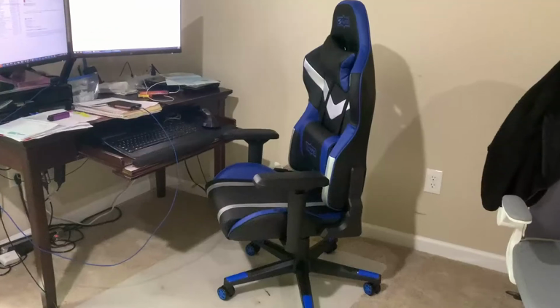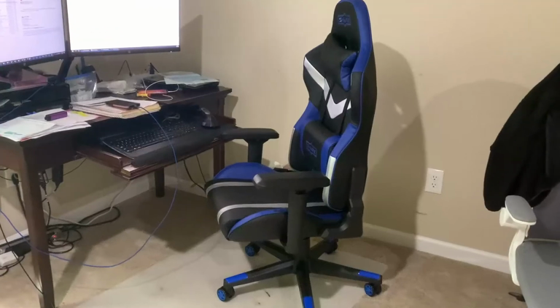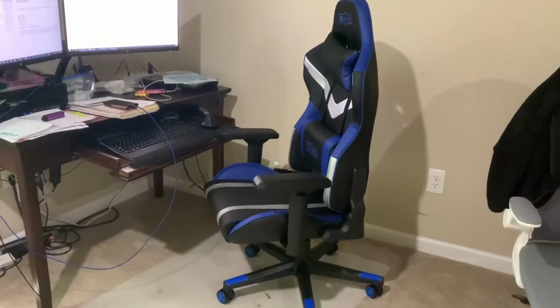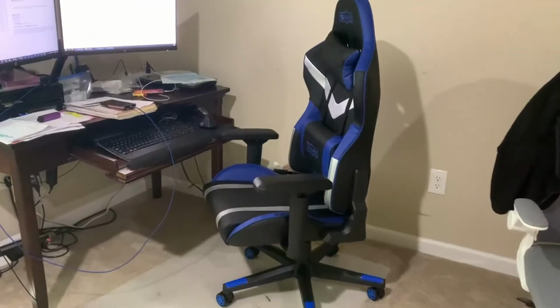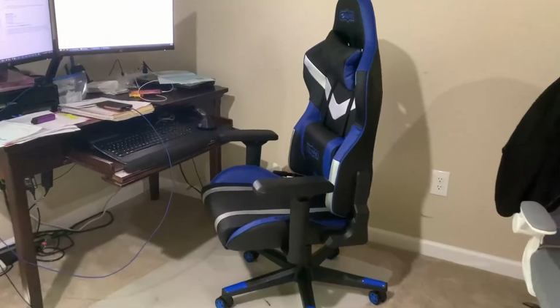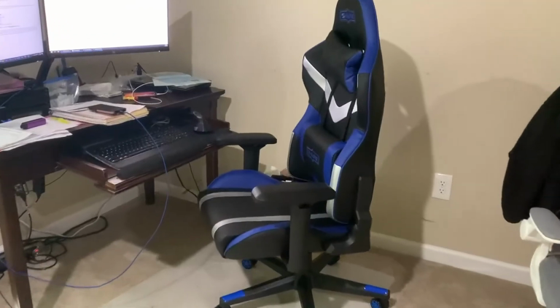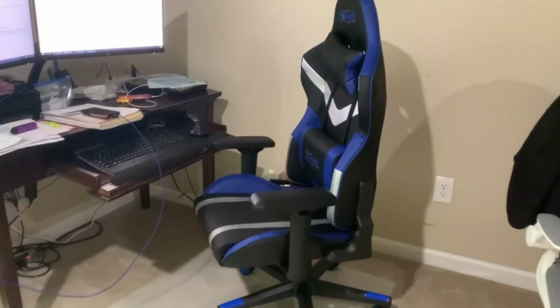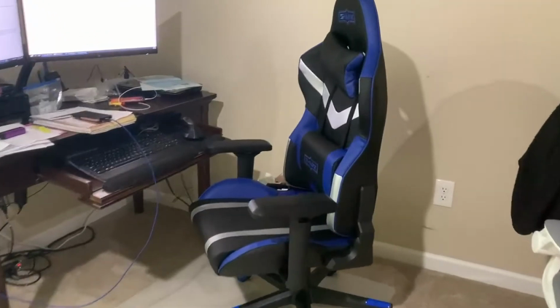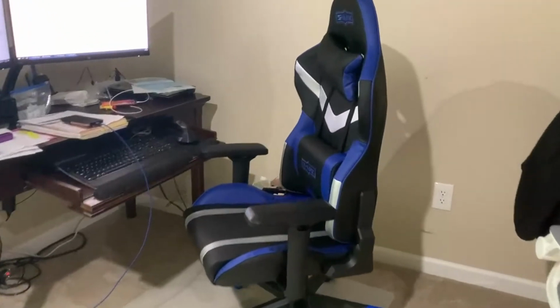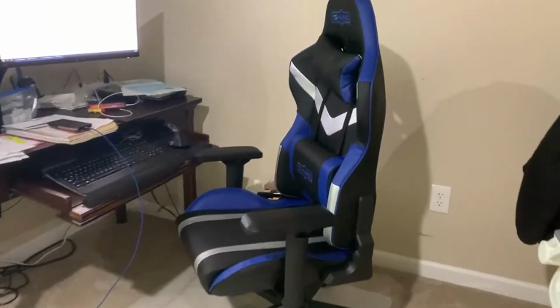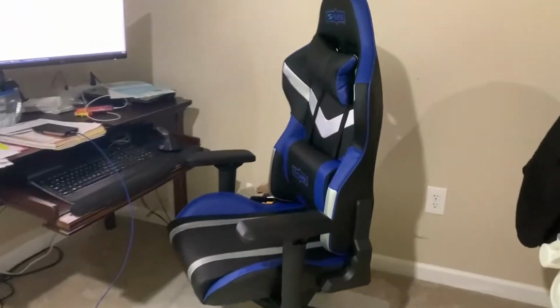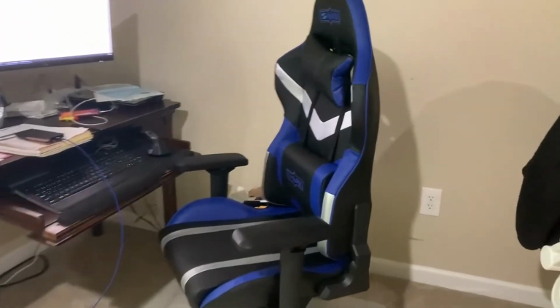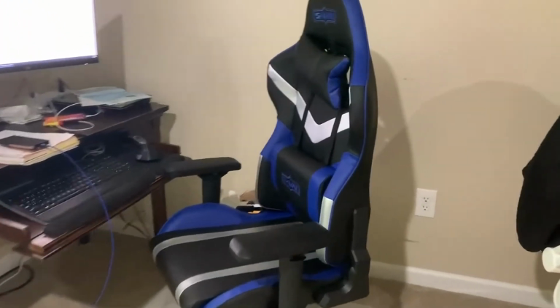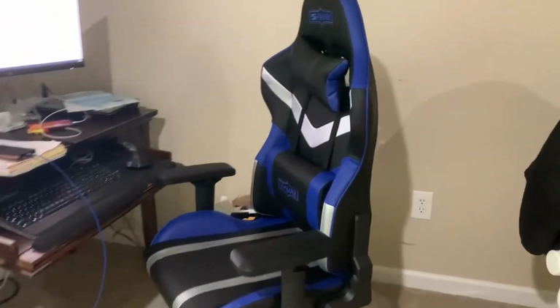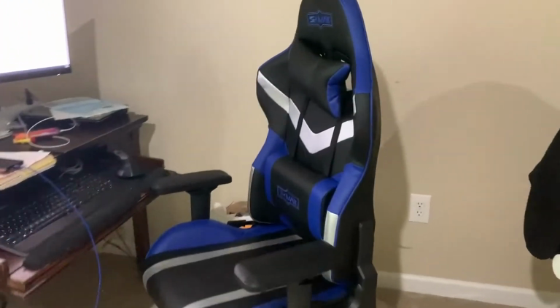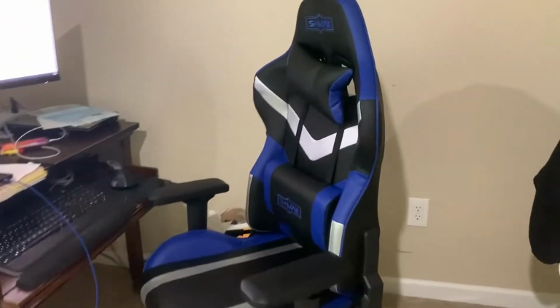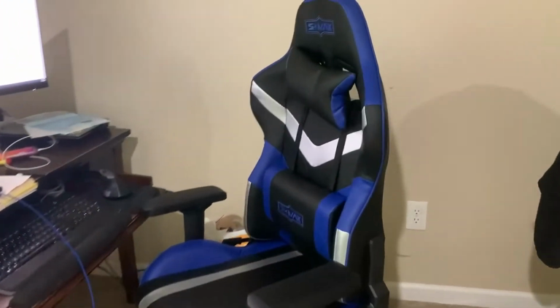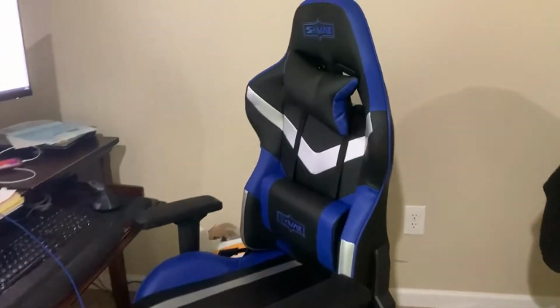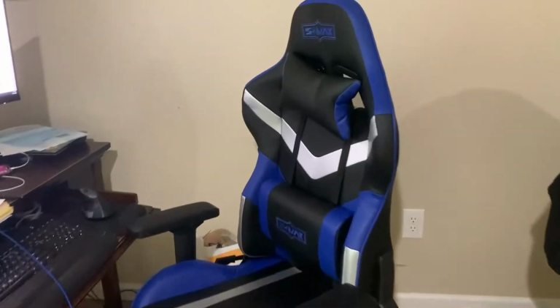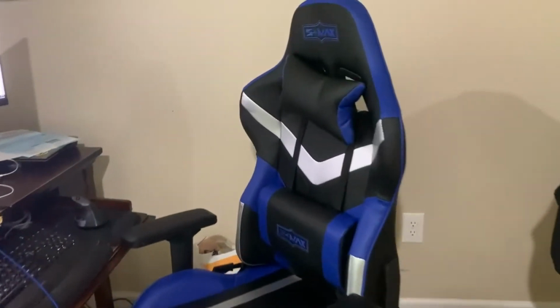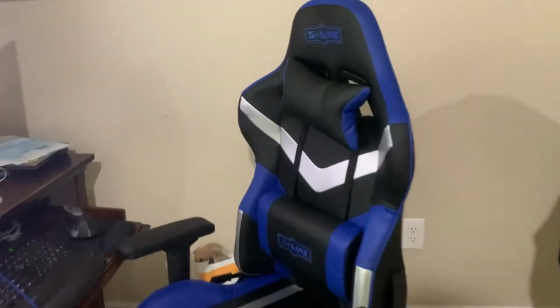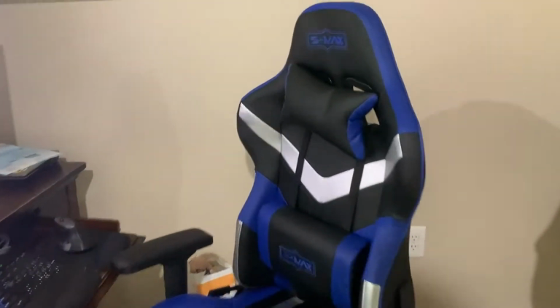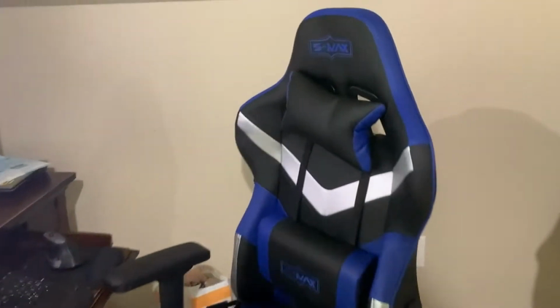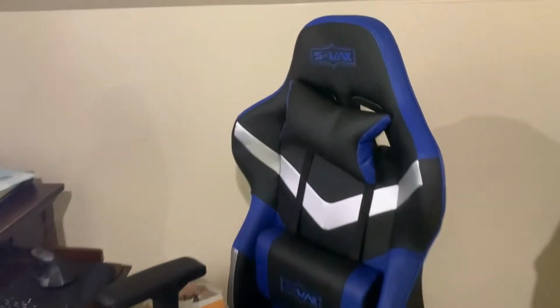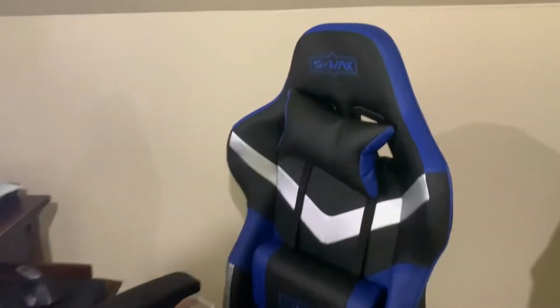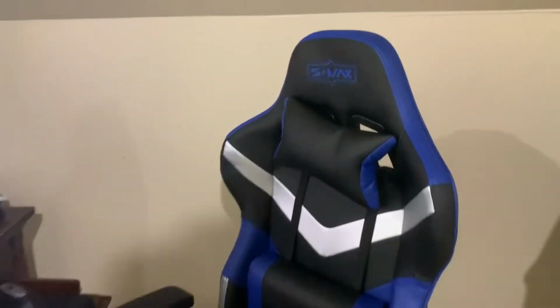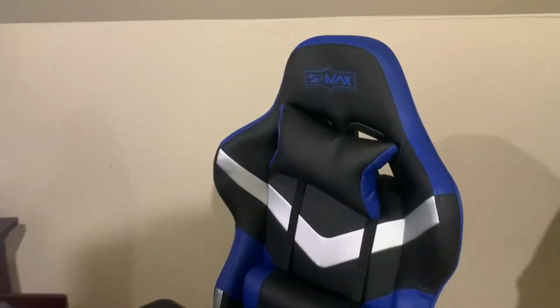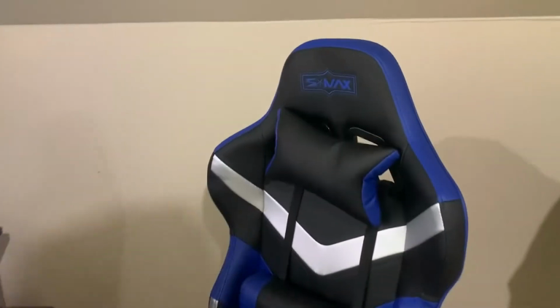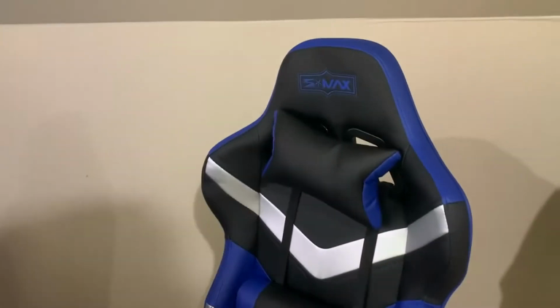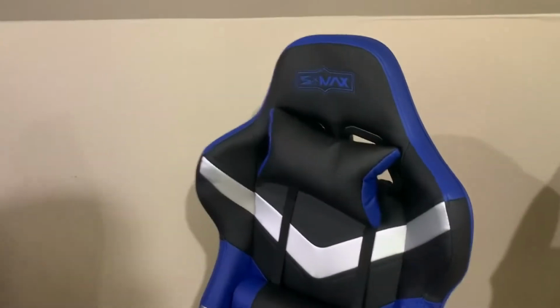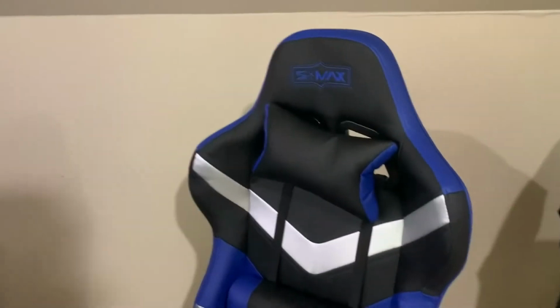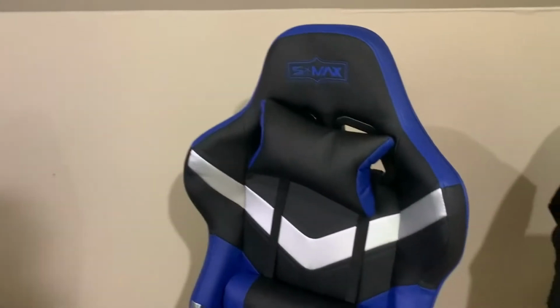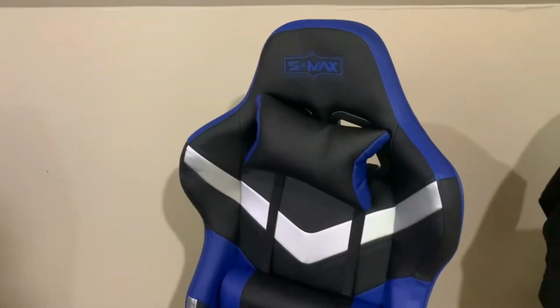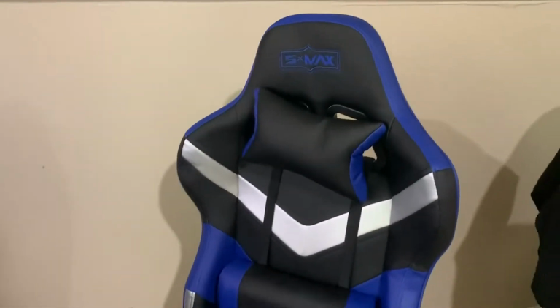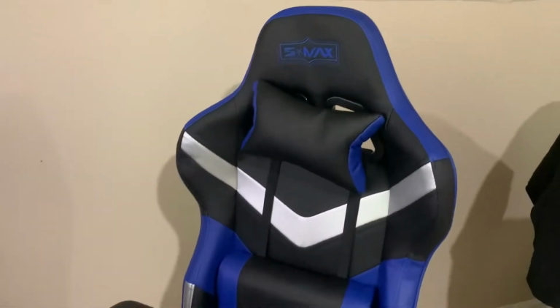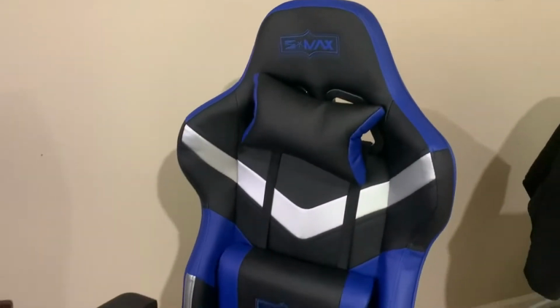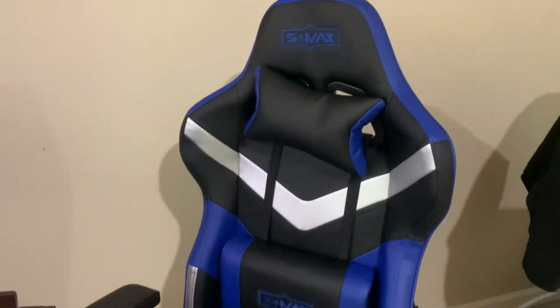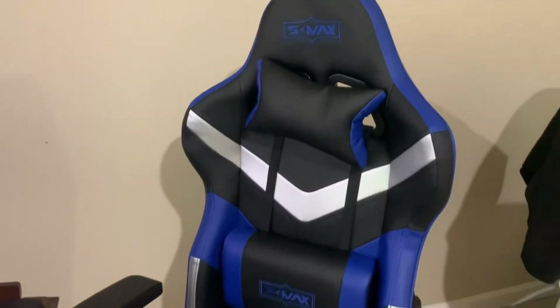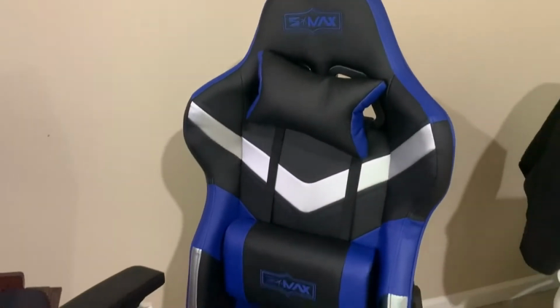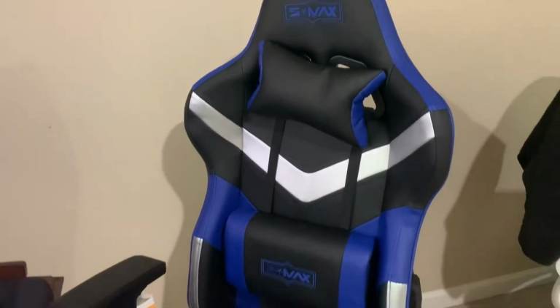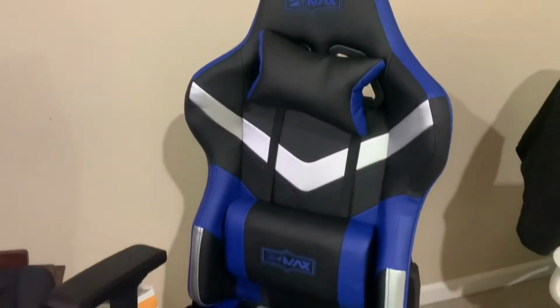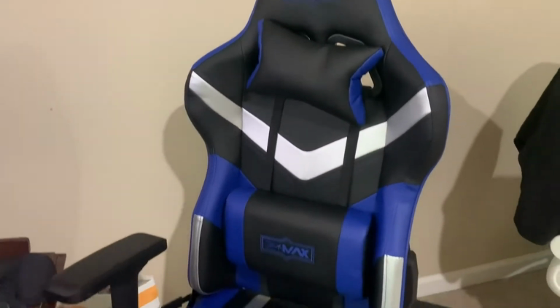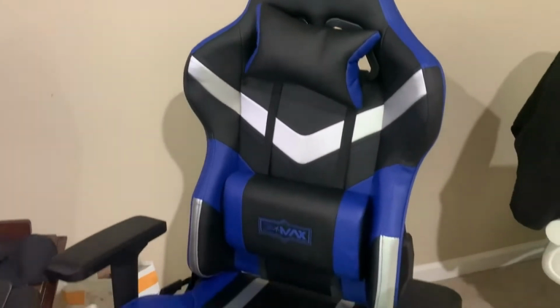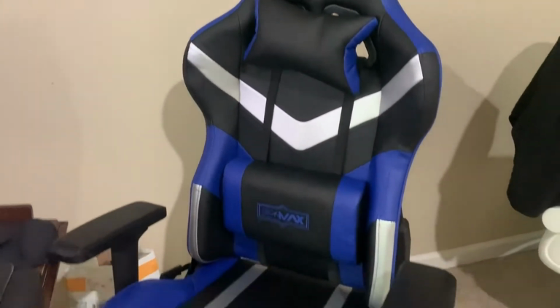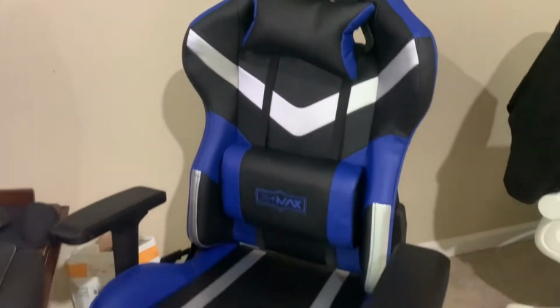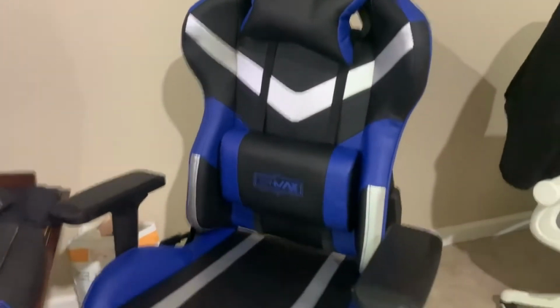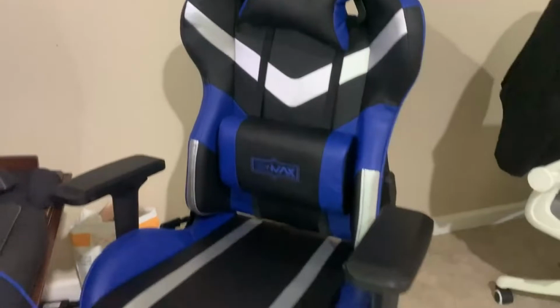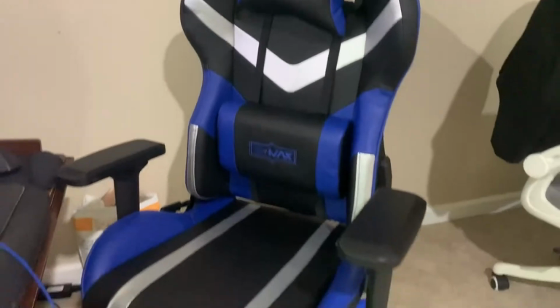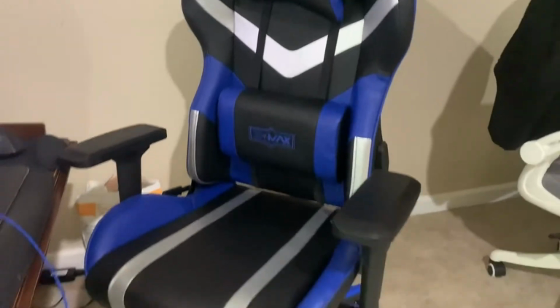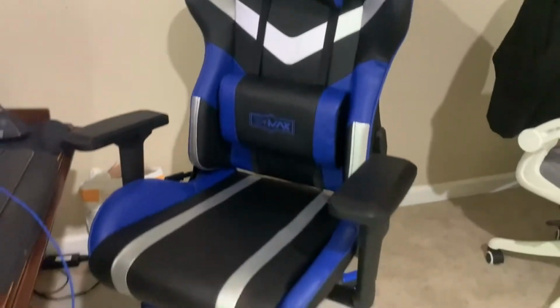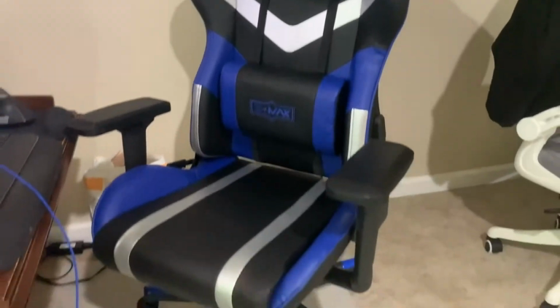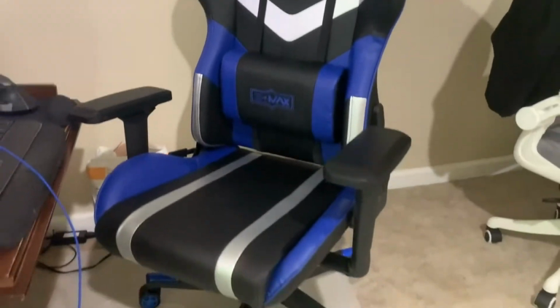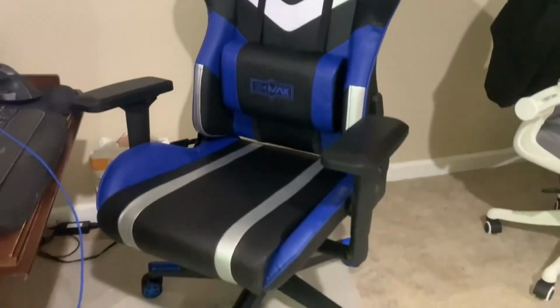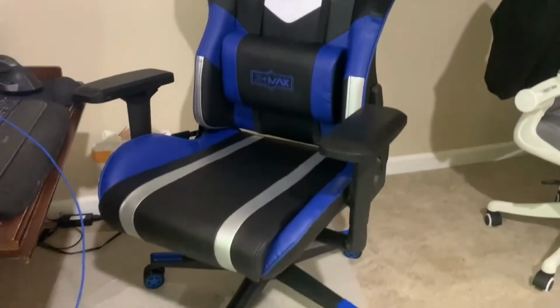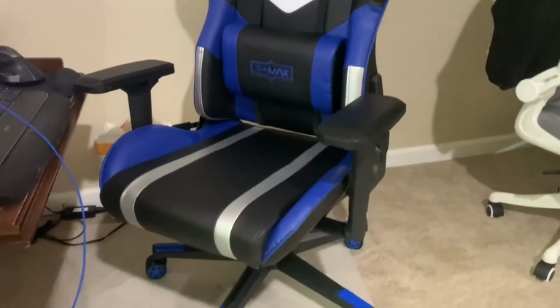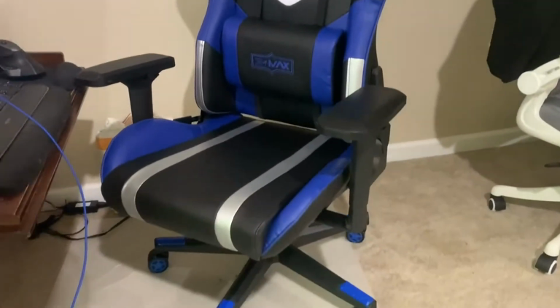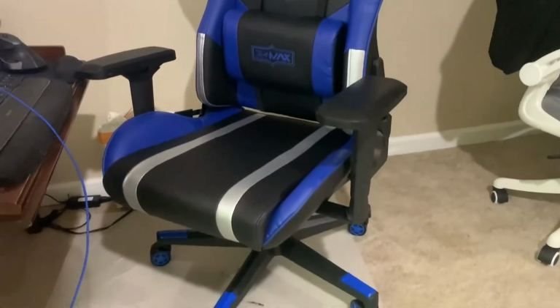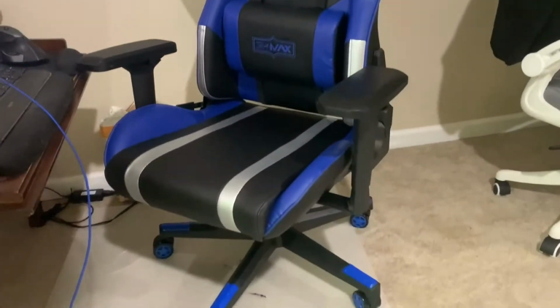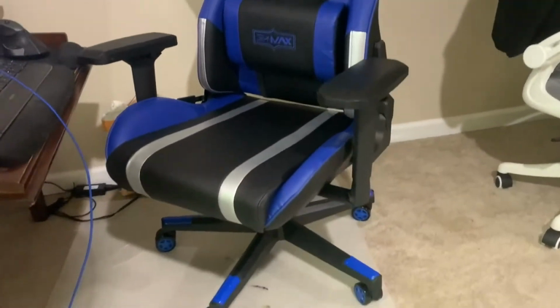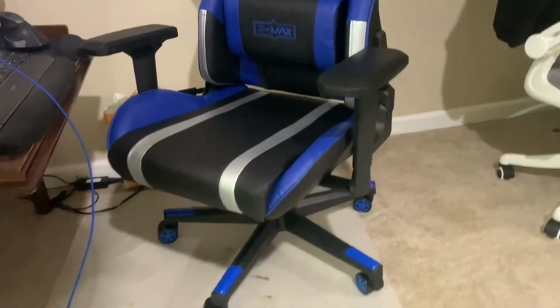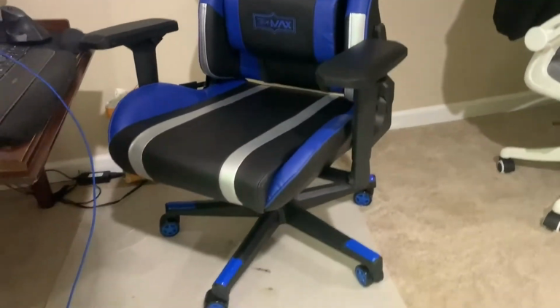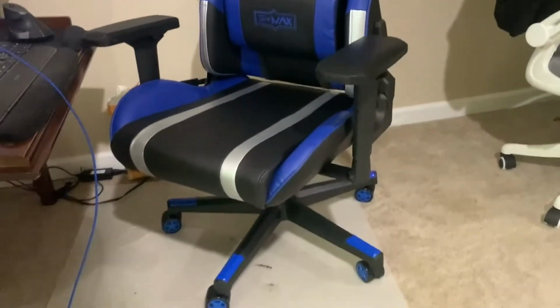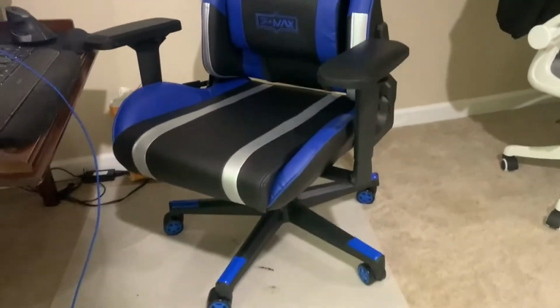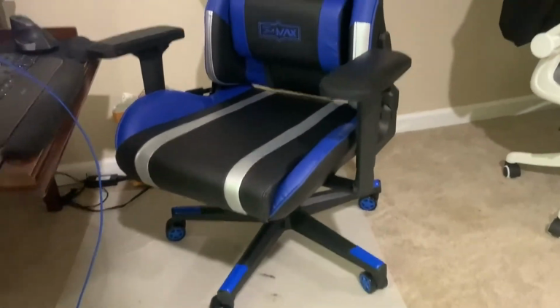Hey guys, it's Steven, and today we're going to be taking a look at this gaming chair. I just finished putting it together.